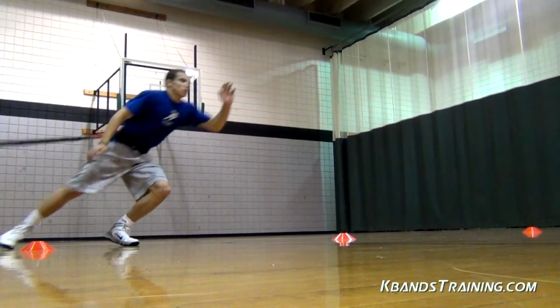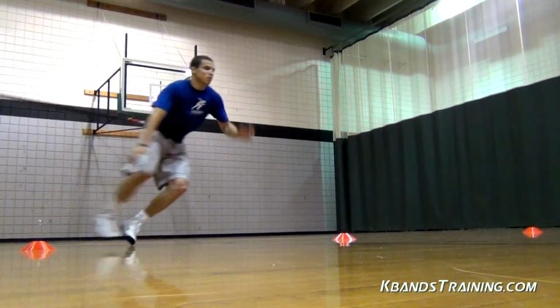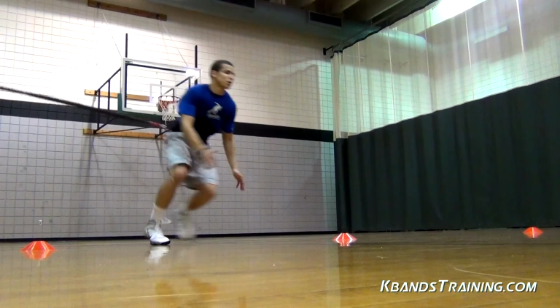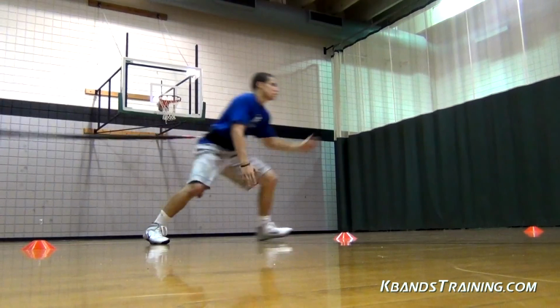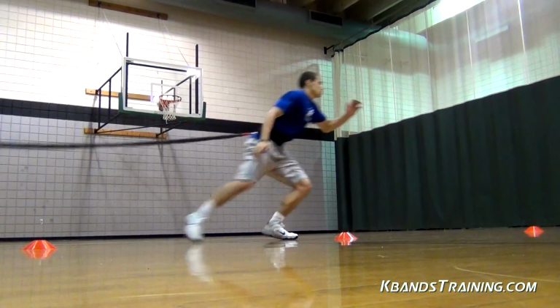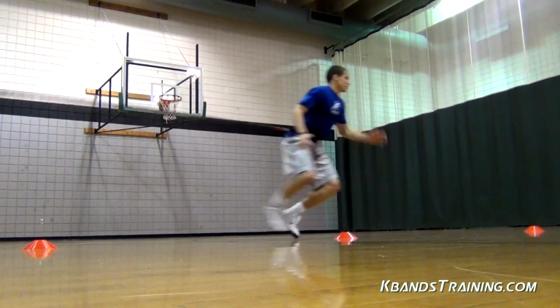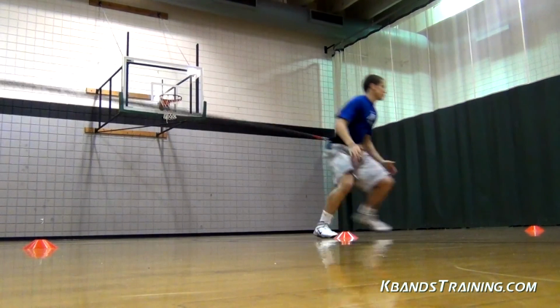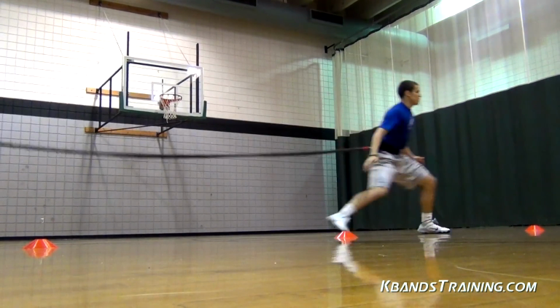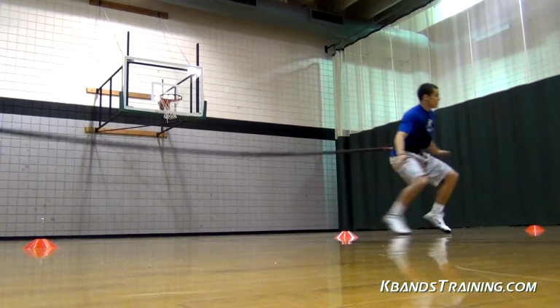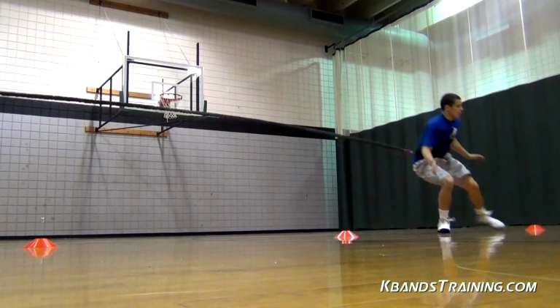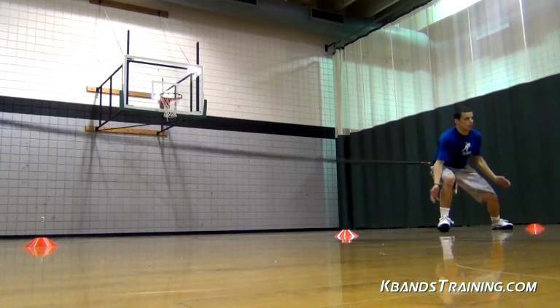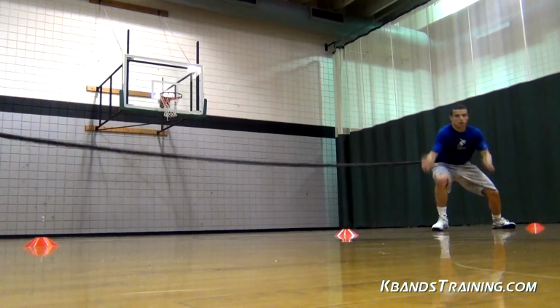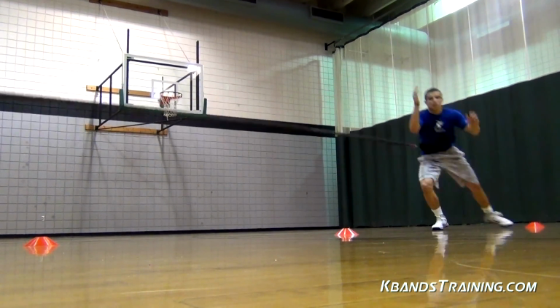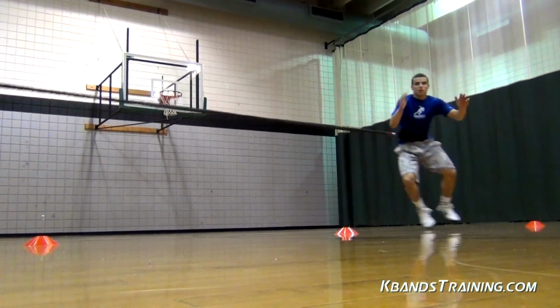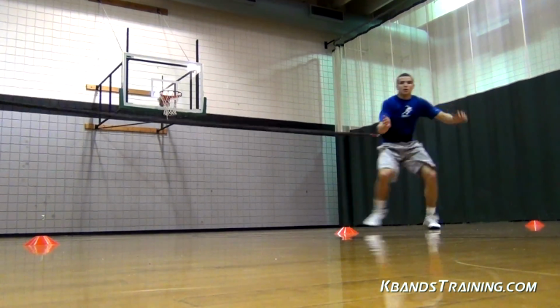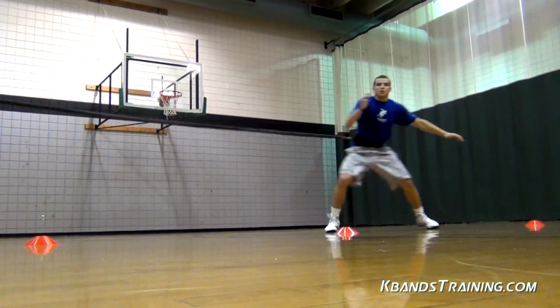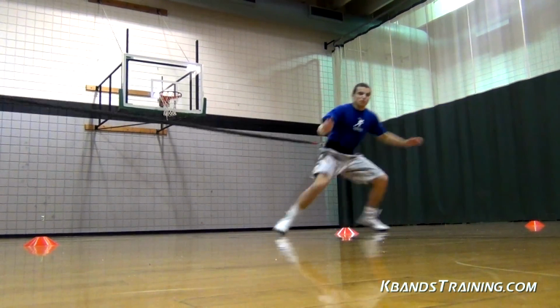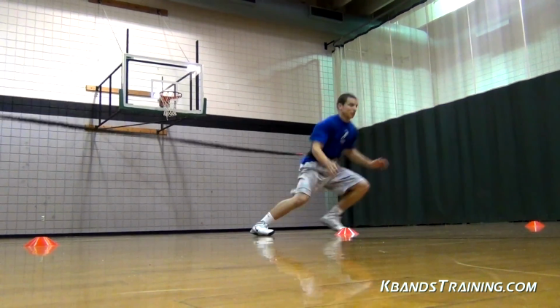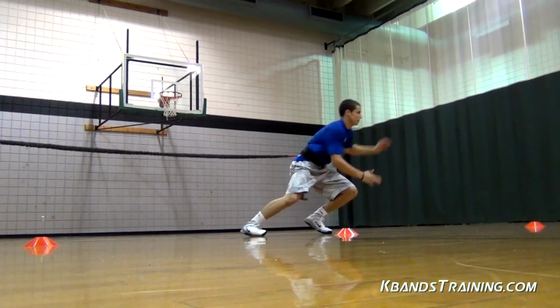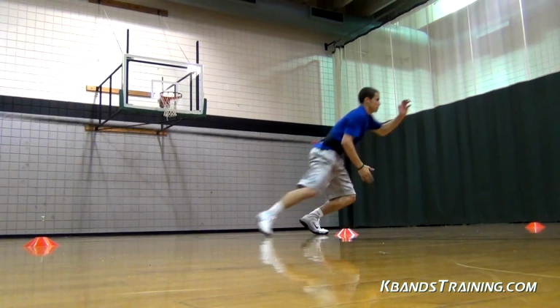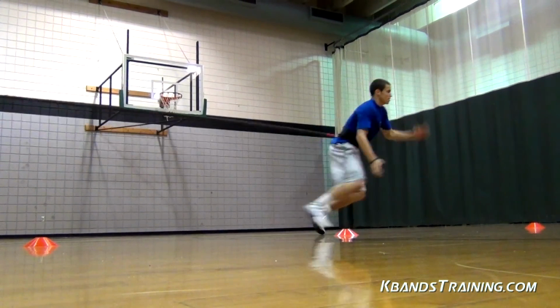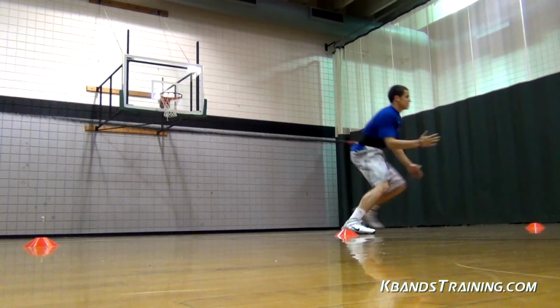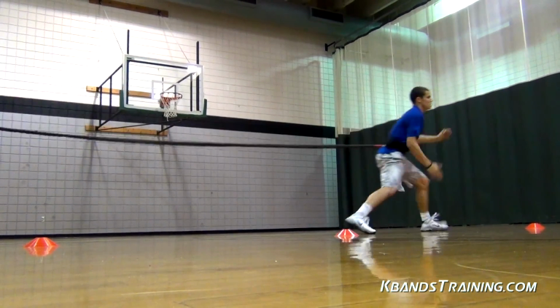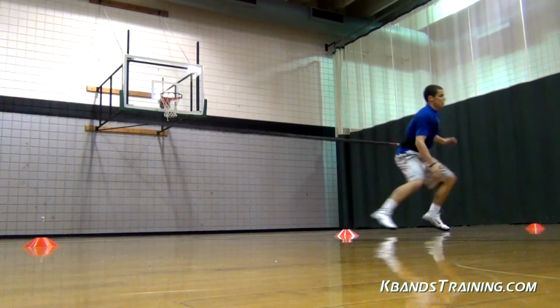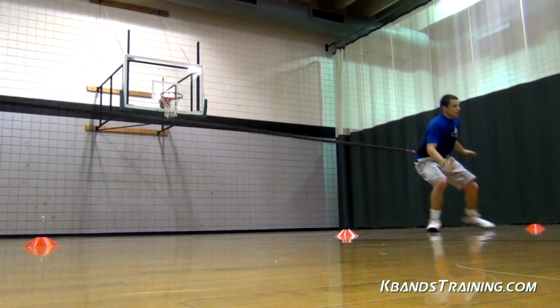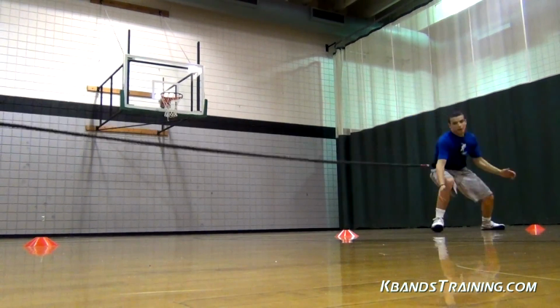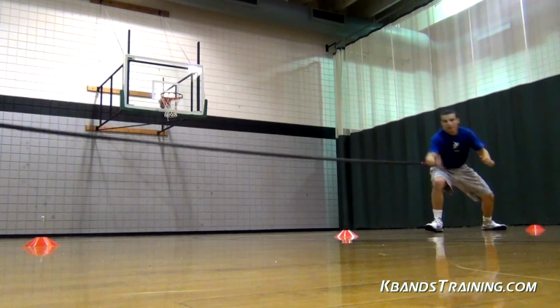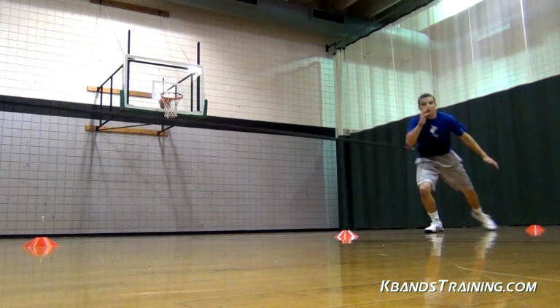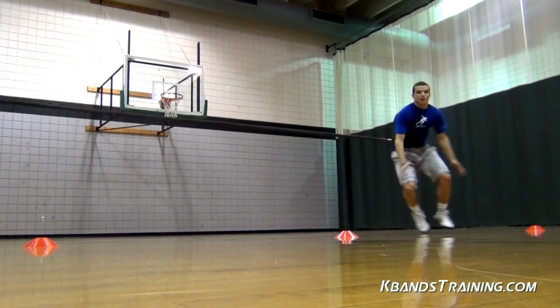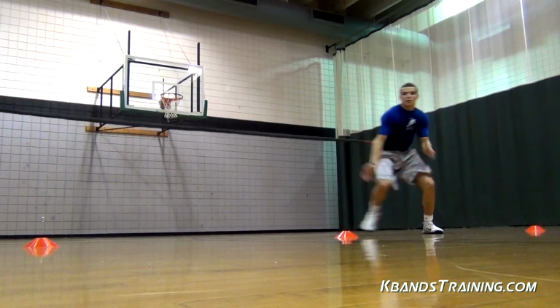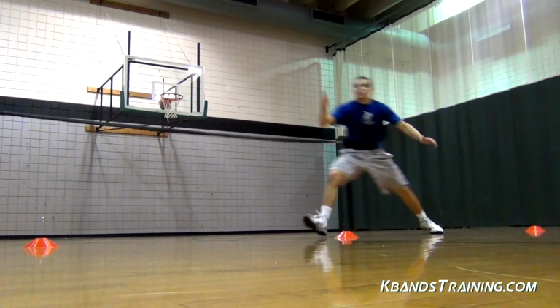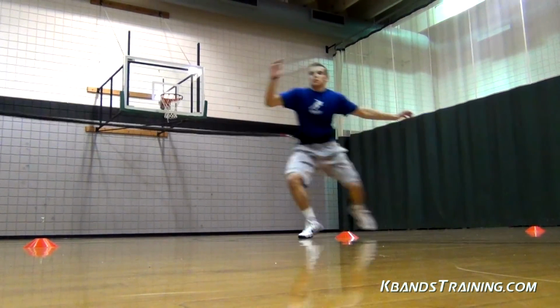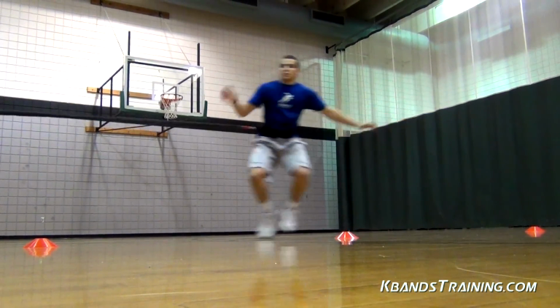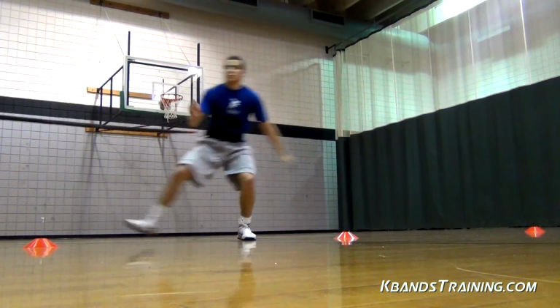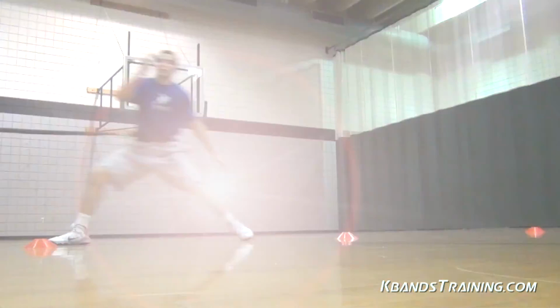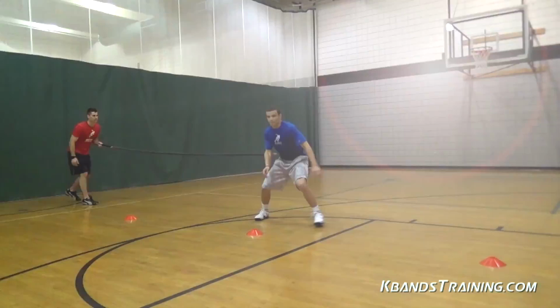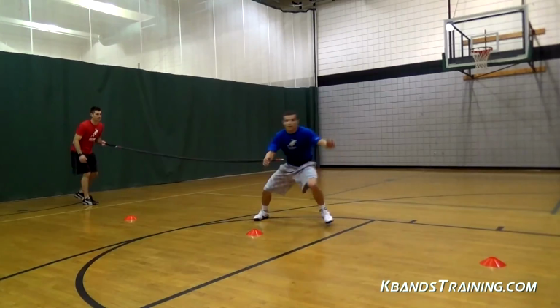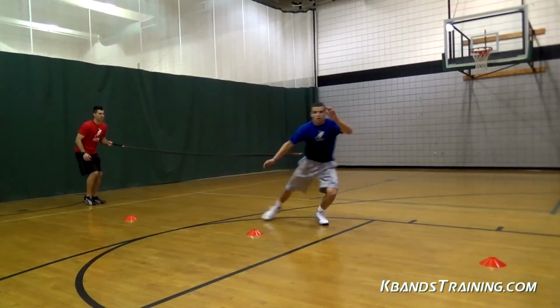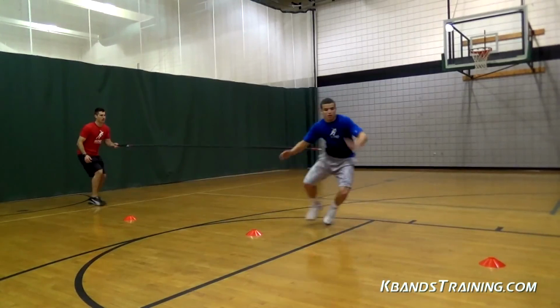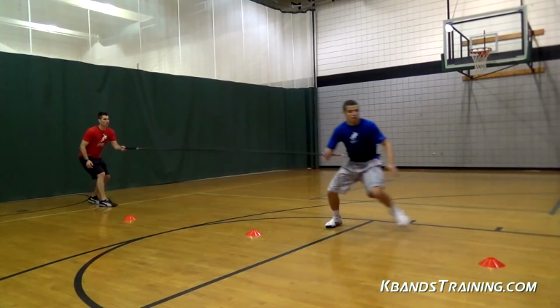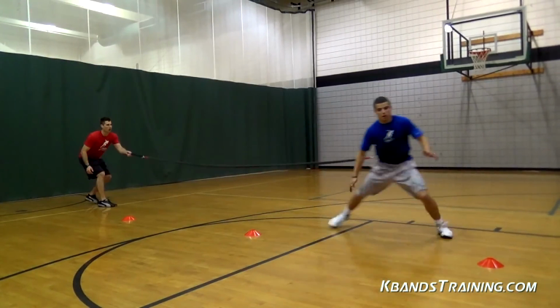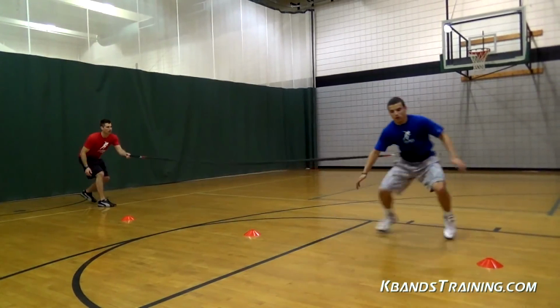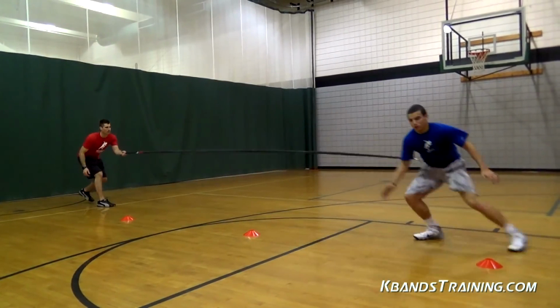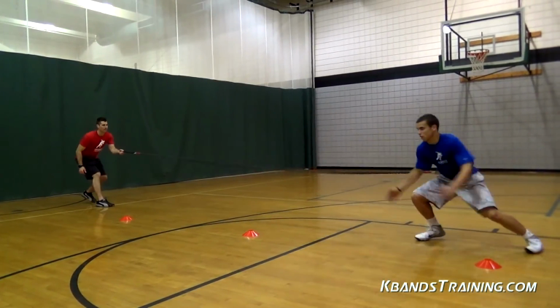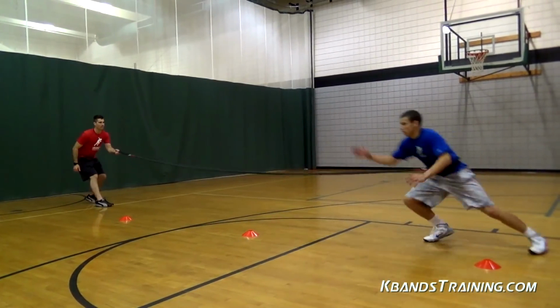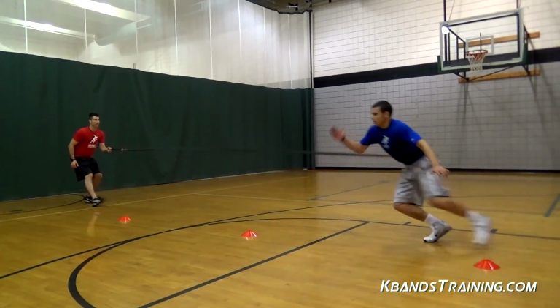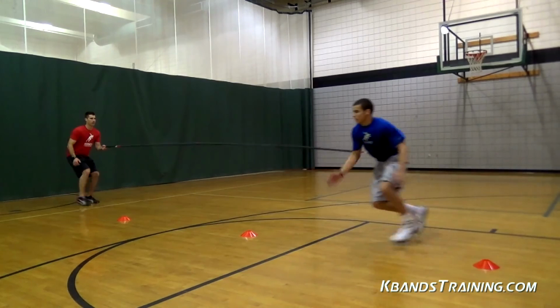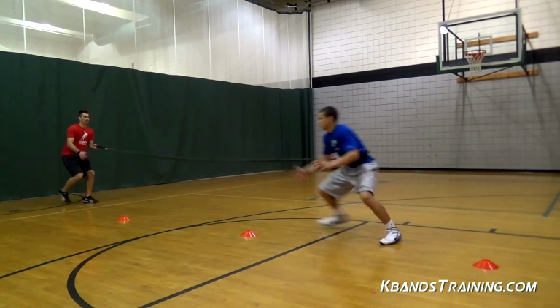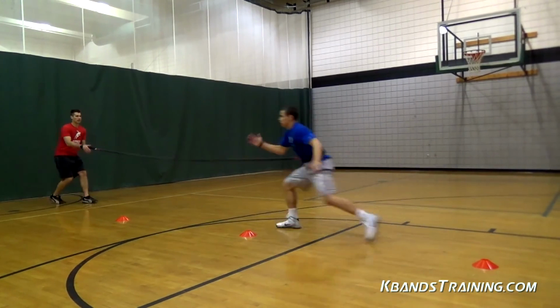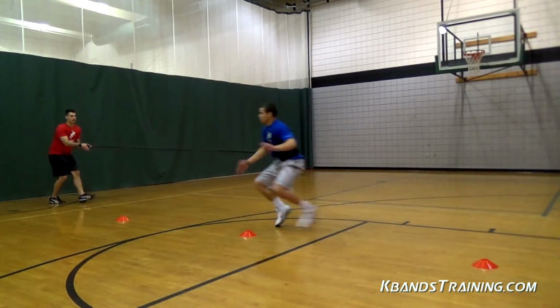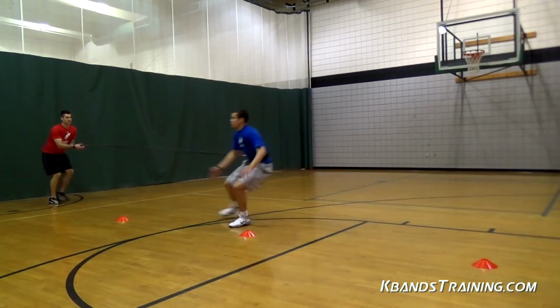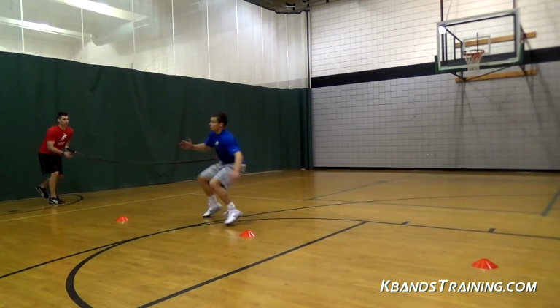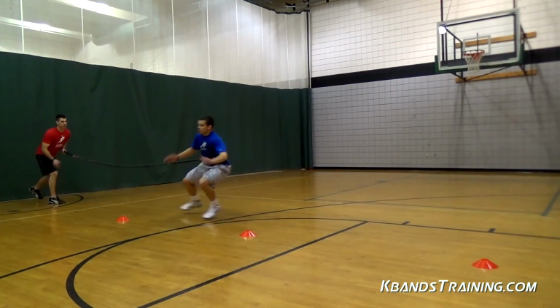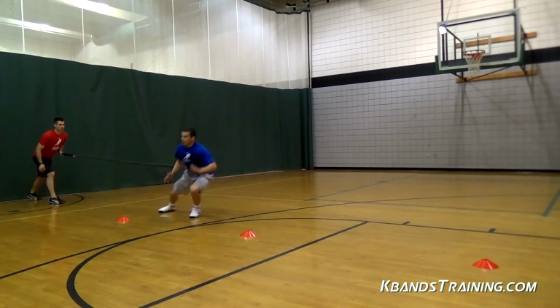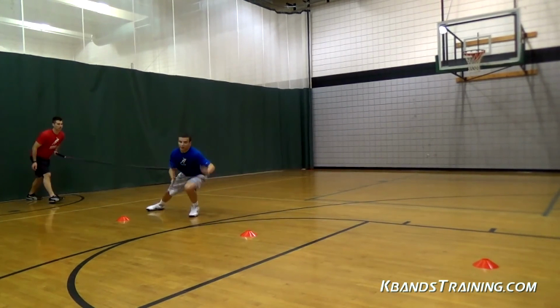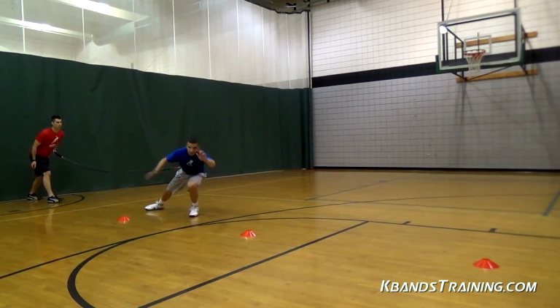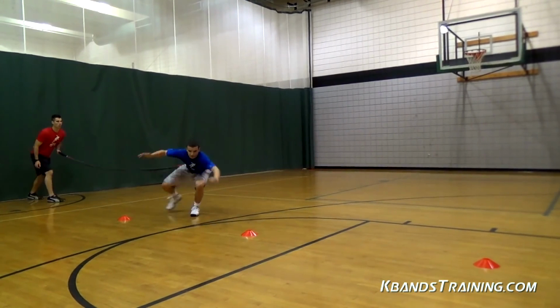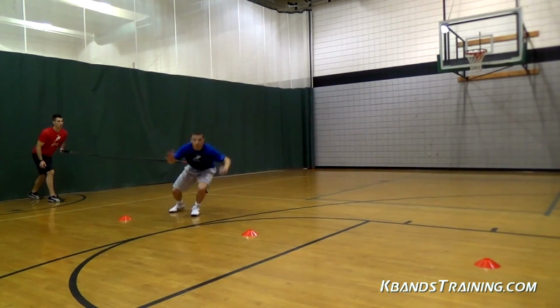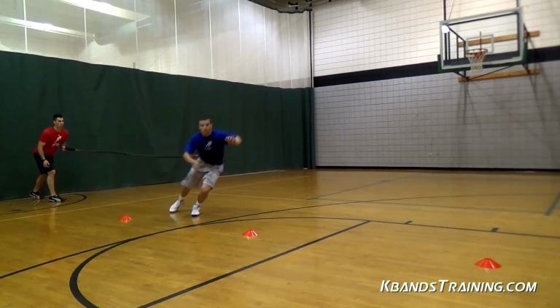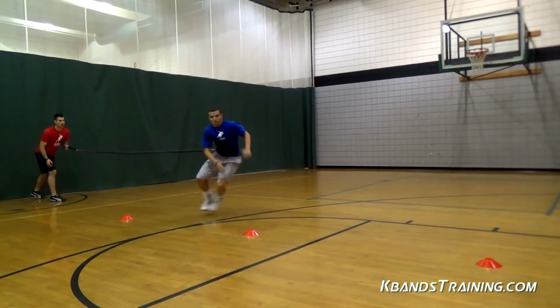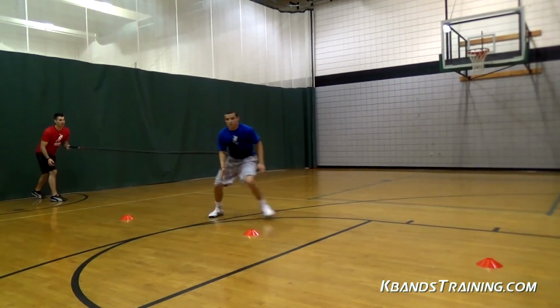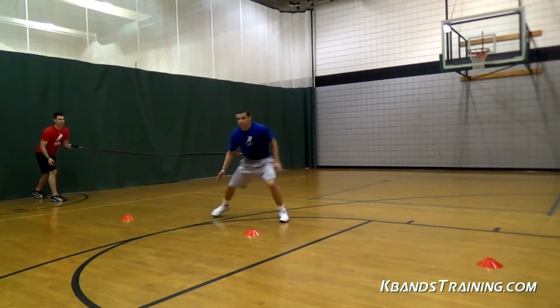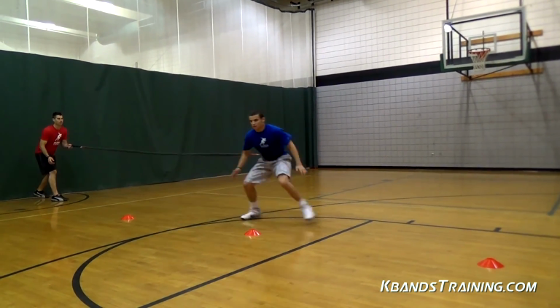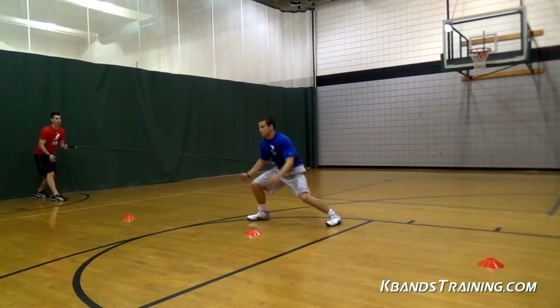Next, we're going to be maximizing our results with the reactive stretch cord, giving us both assistance and resistance through each individual shuffle.